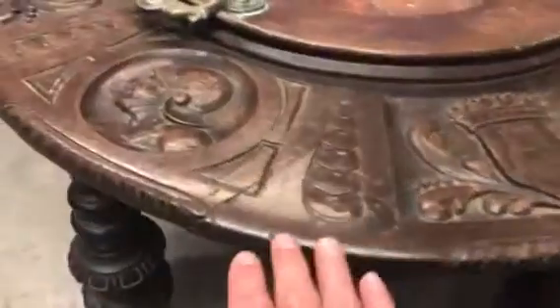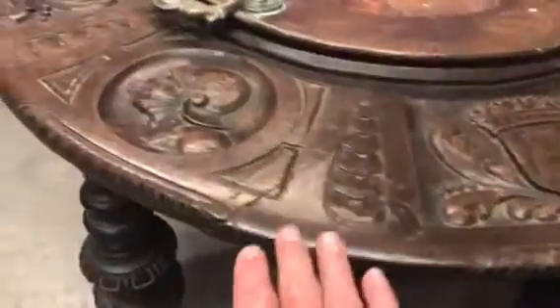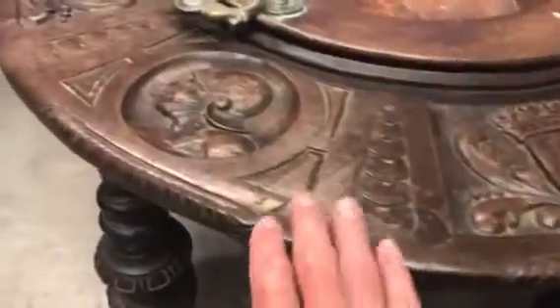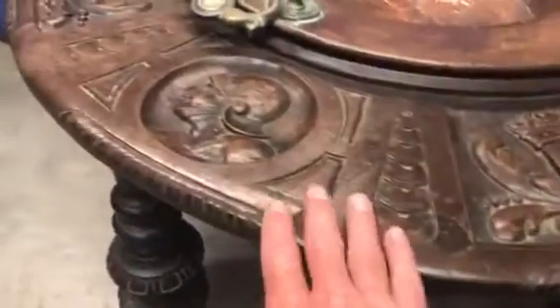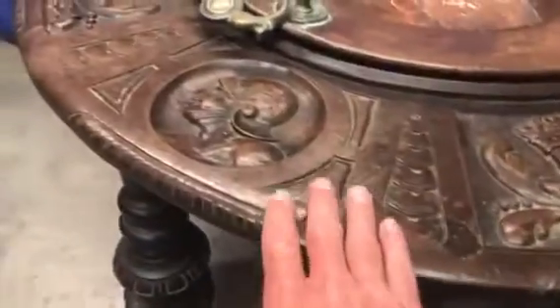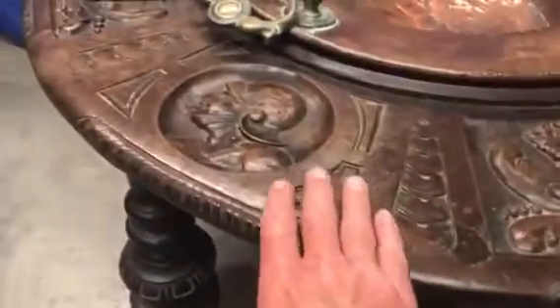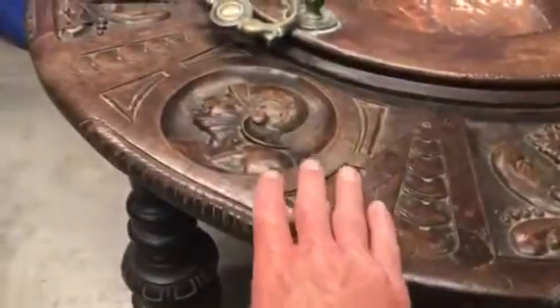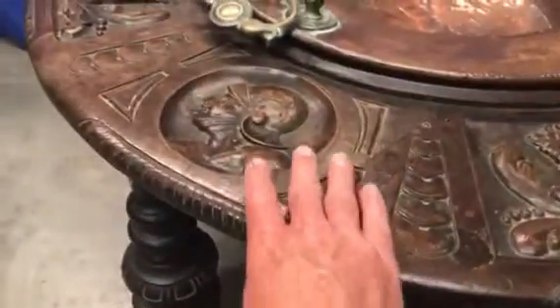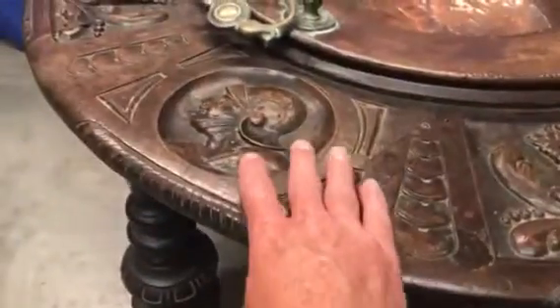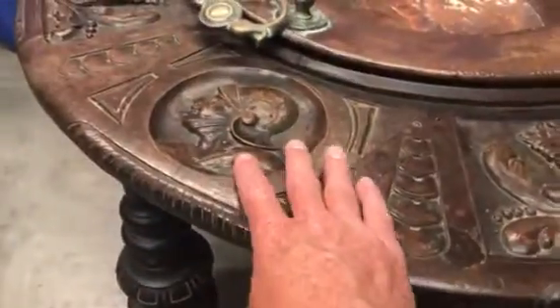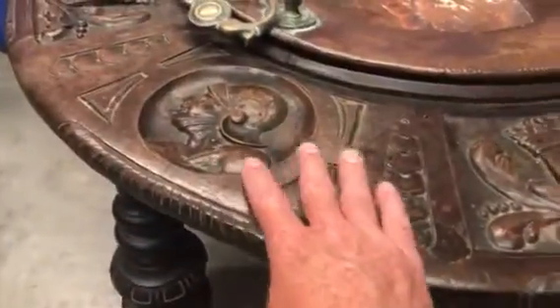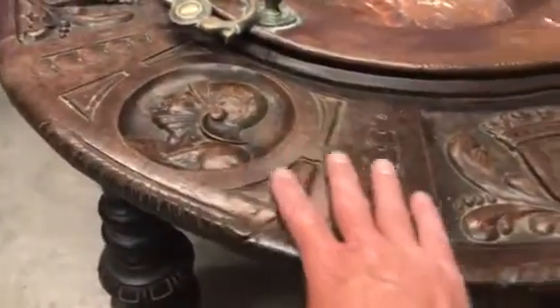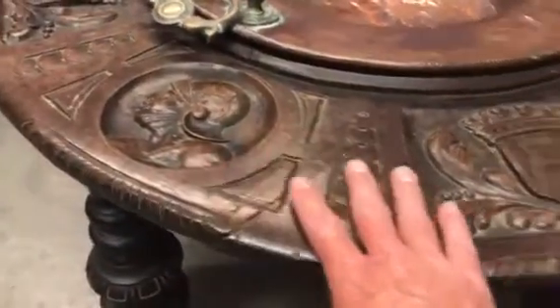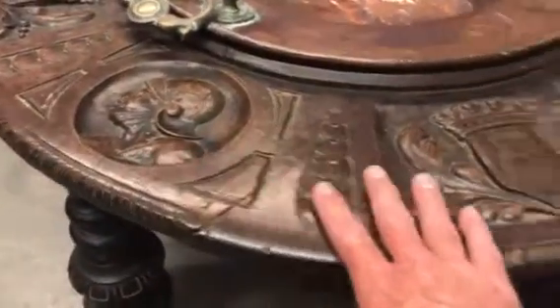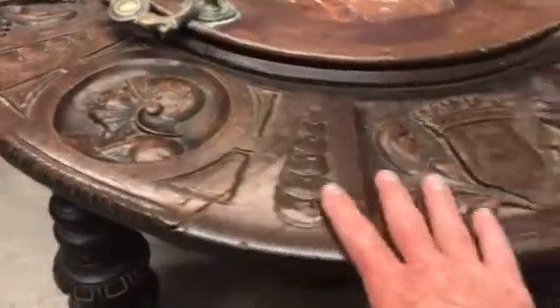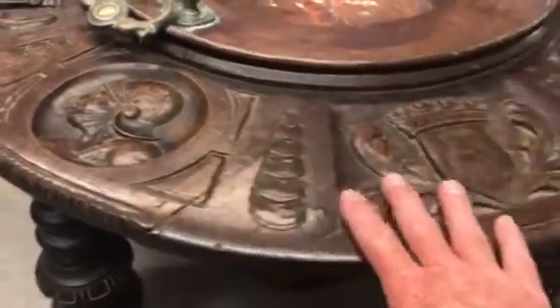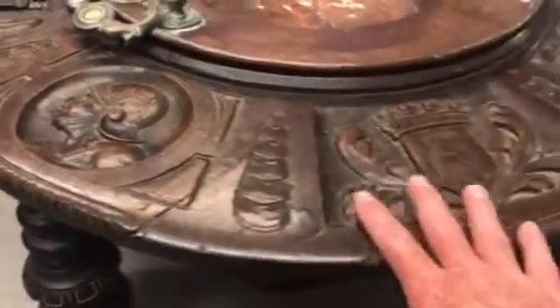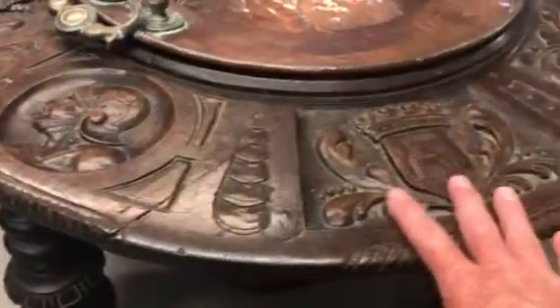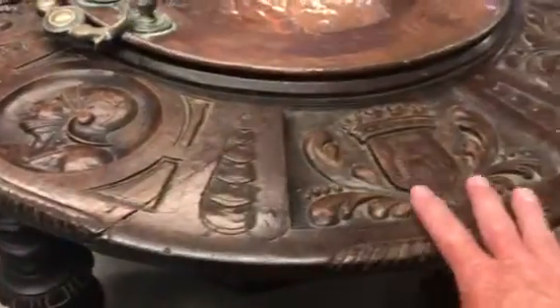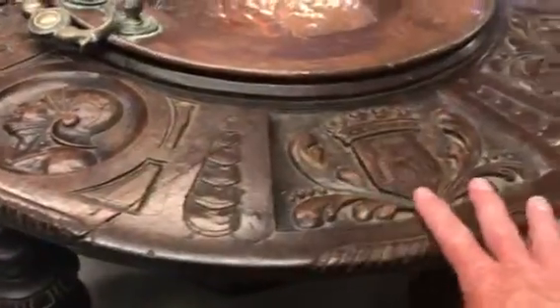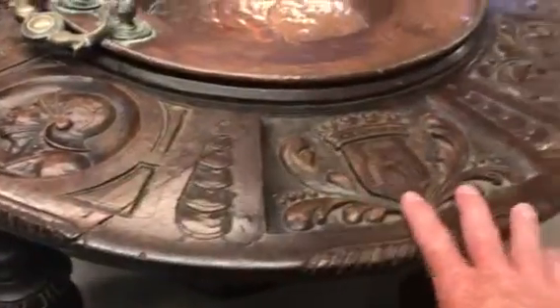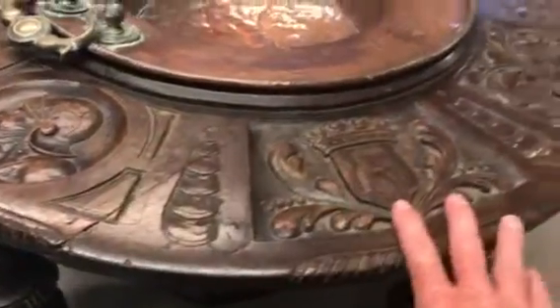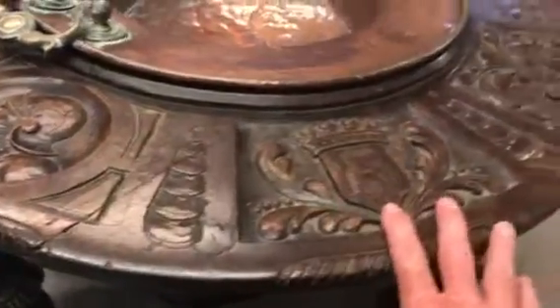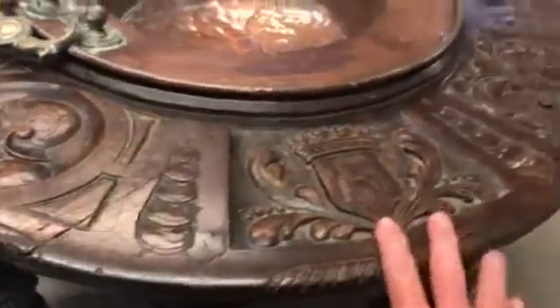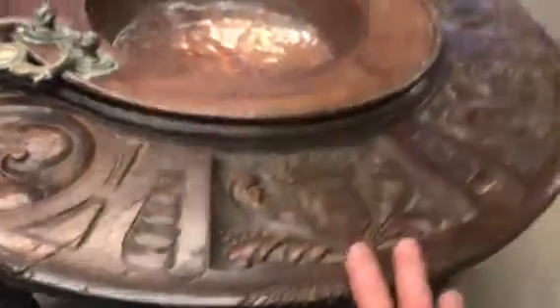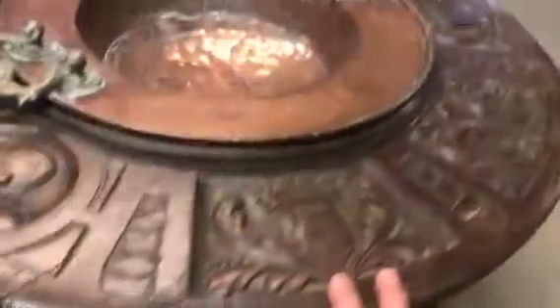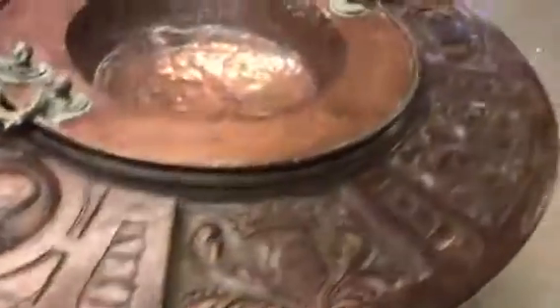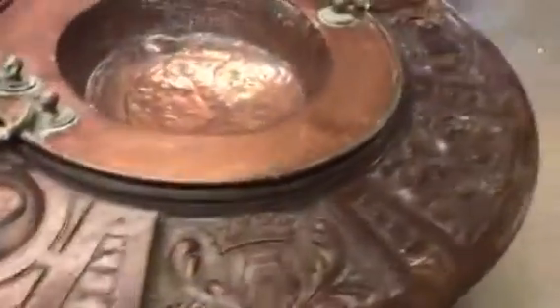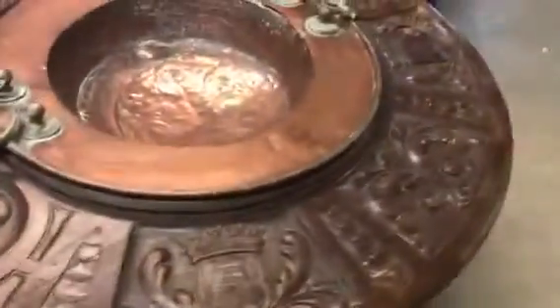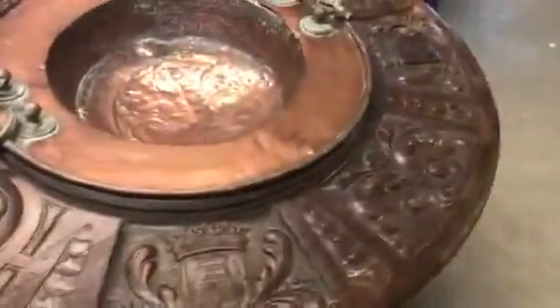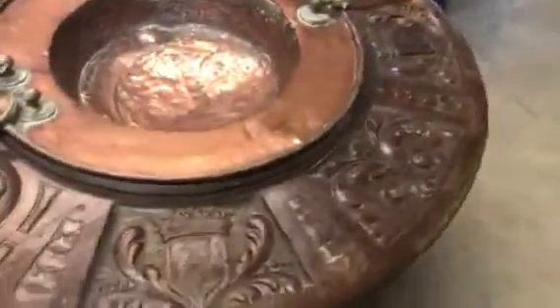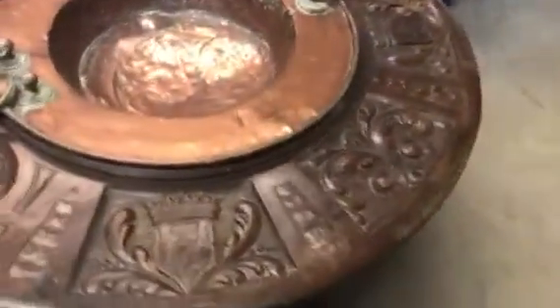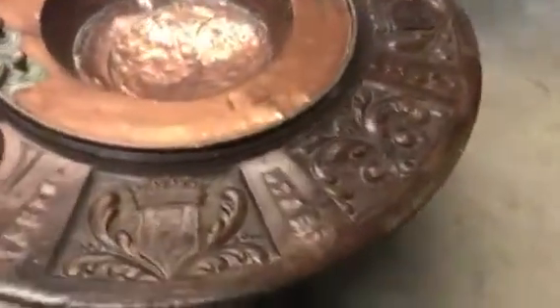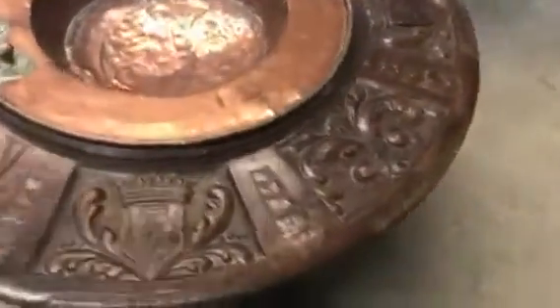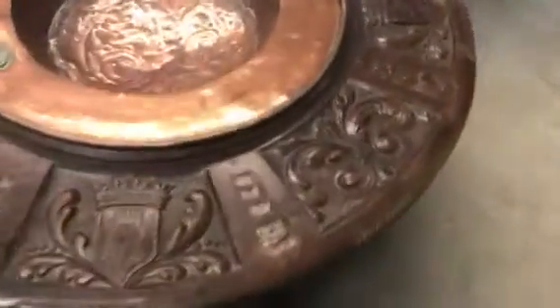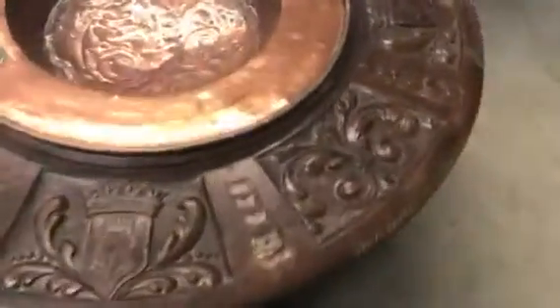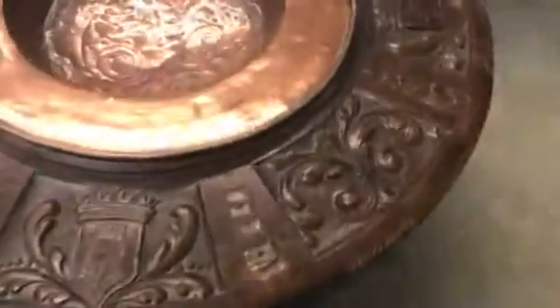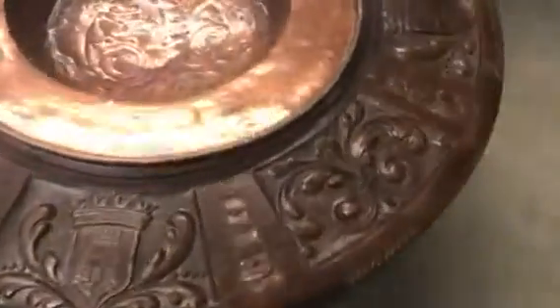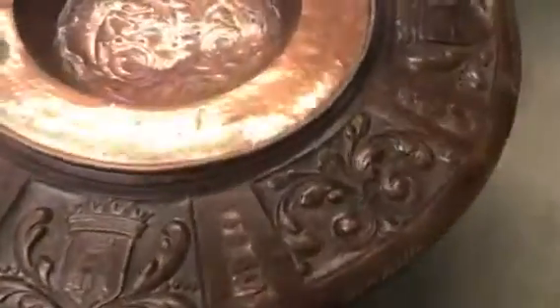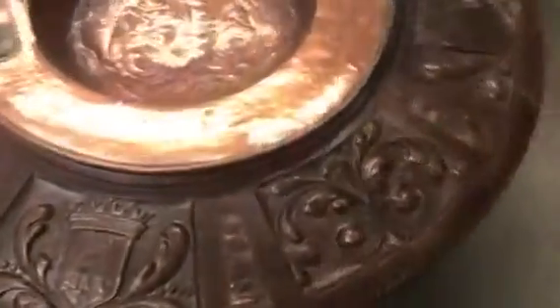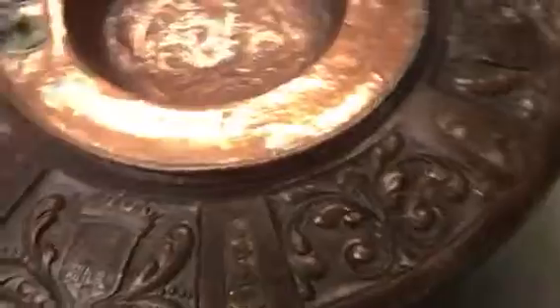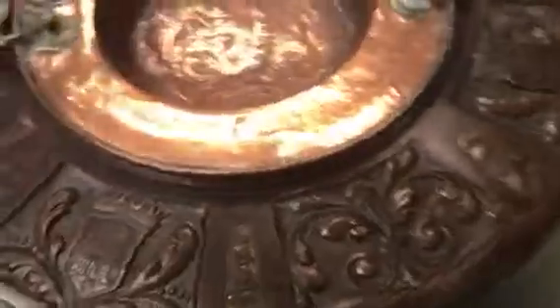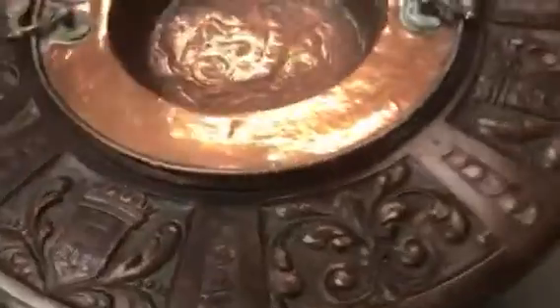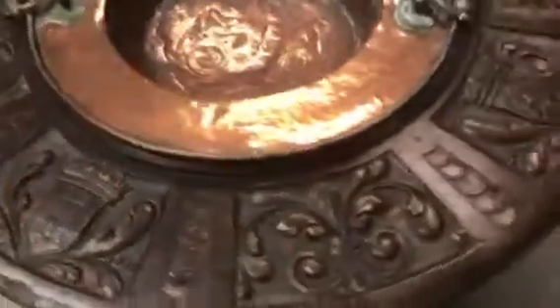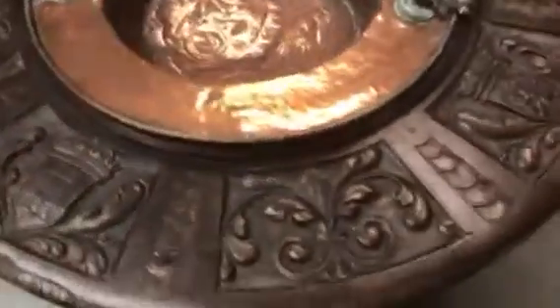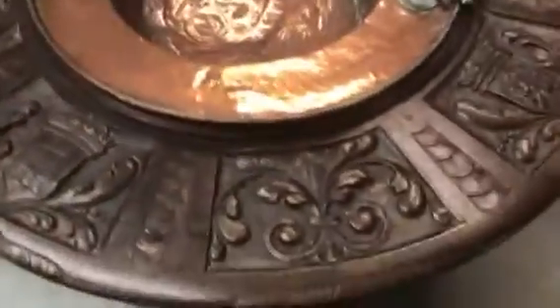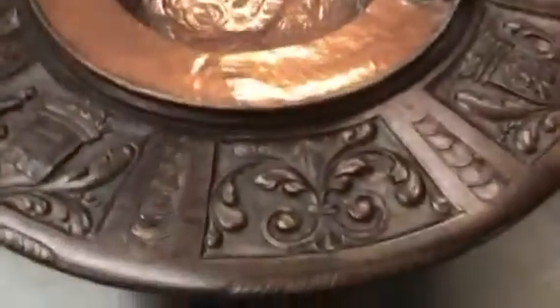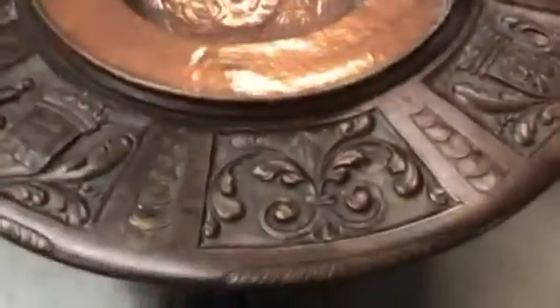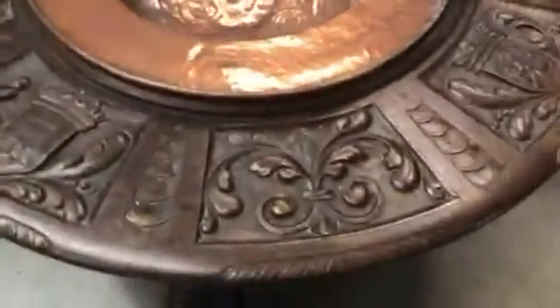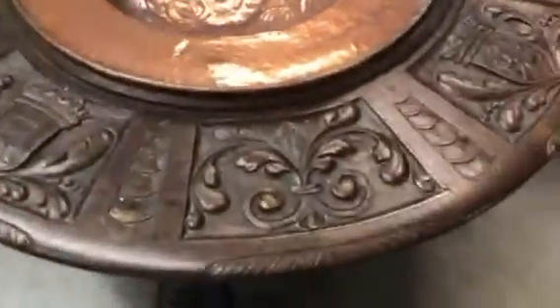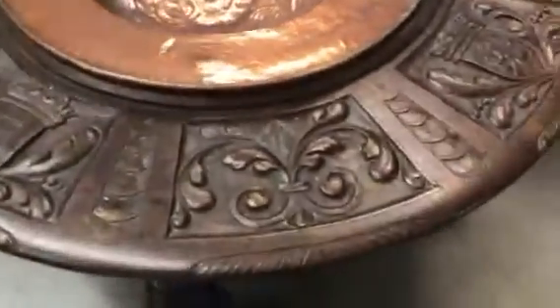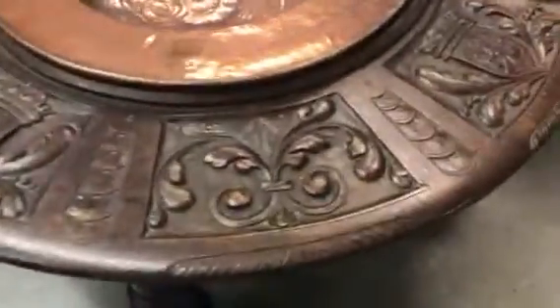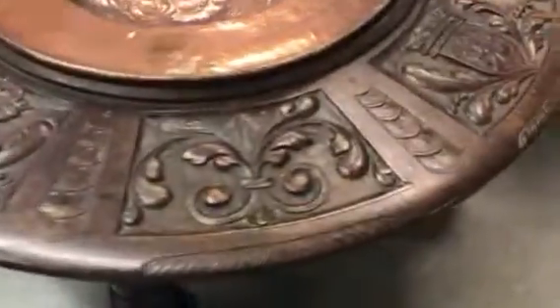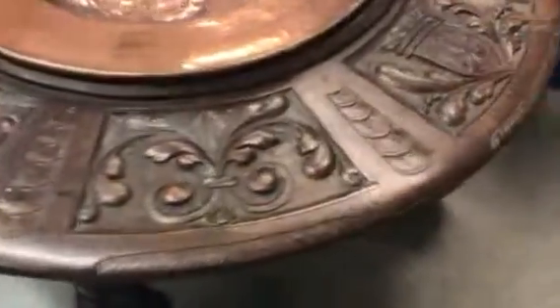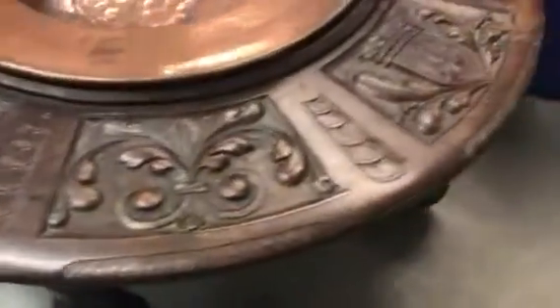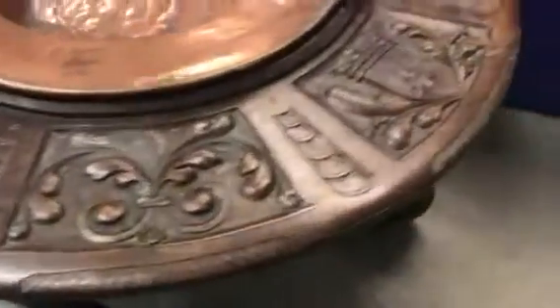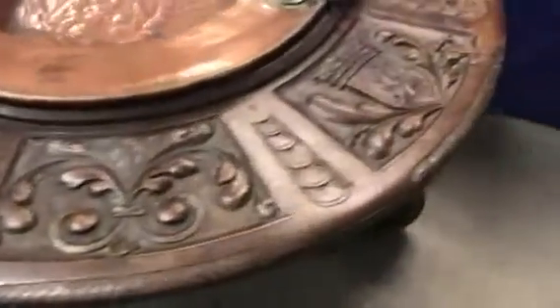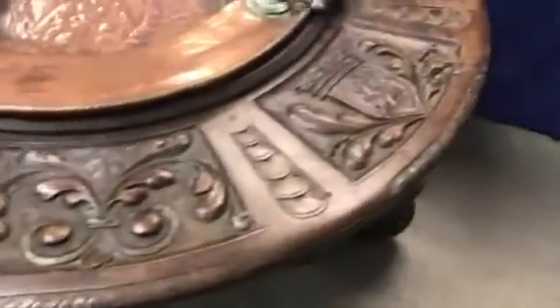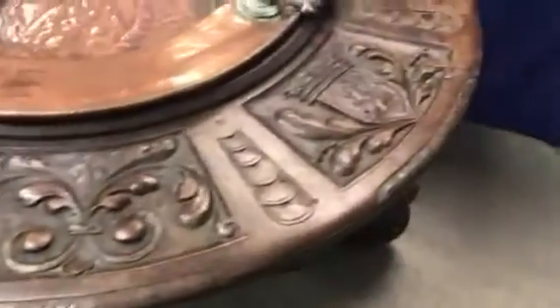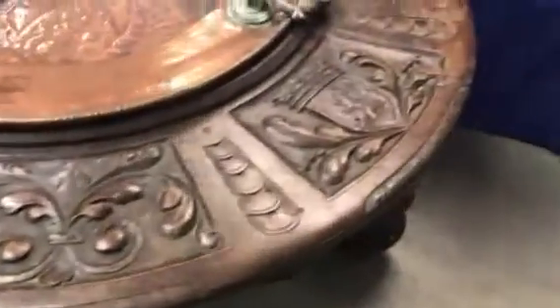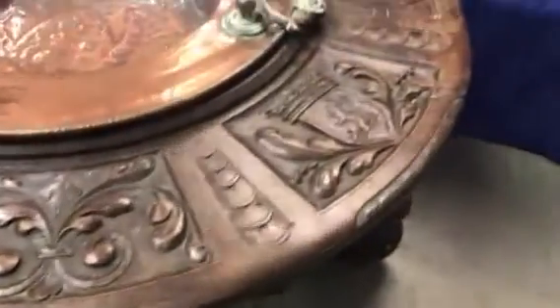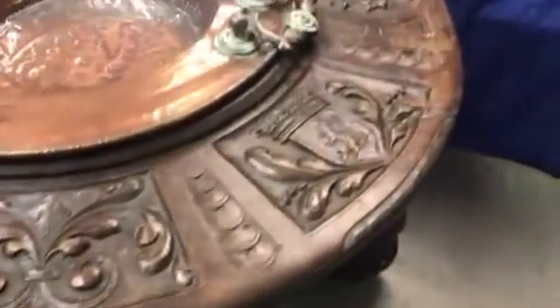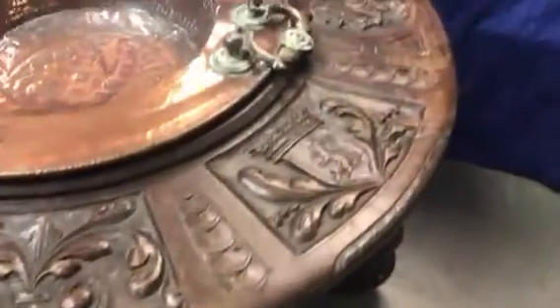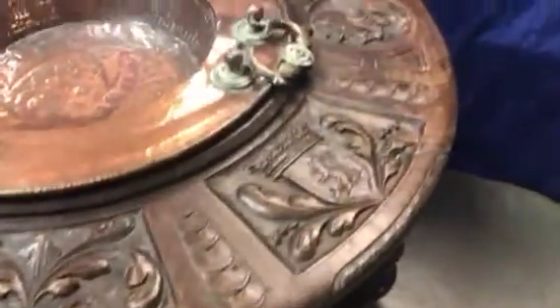This is heavily, heavily carved. I think it's probably 18th century, which would put it in the 1700s.